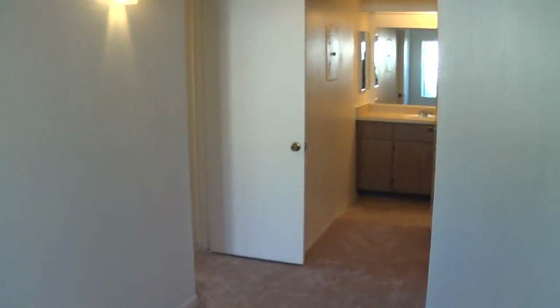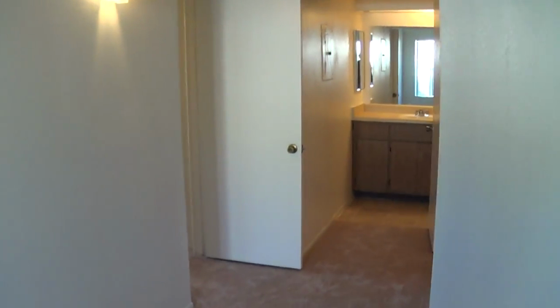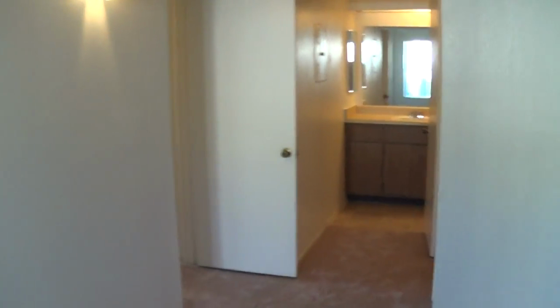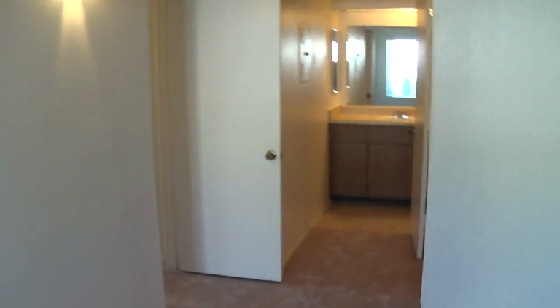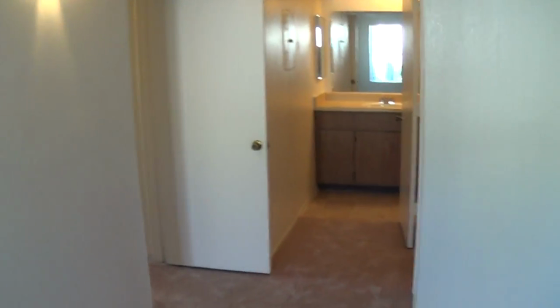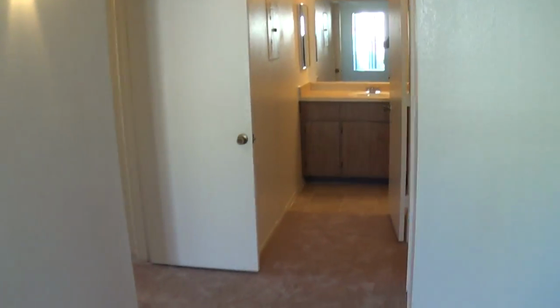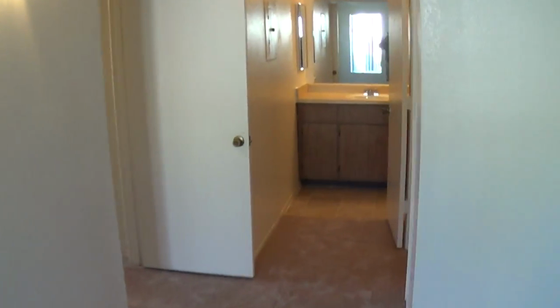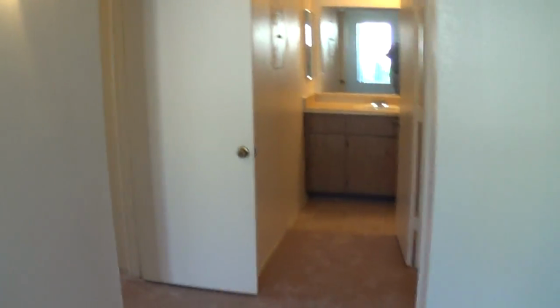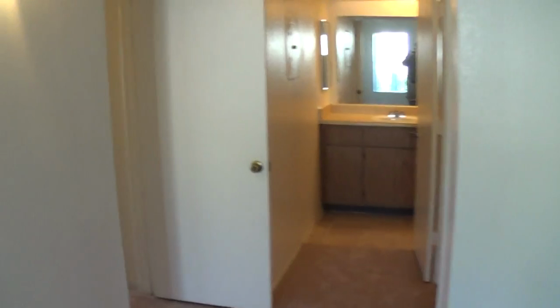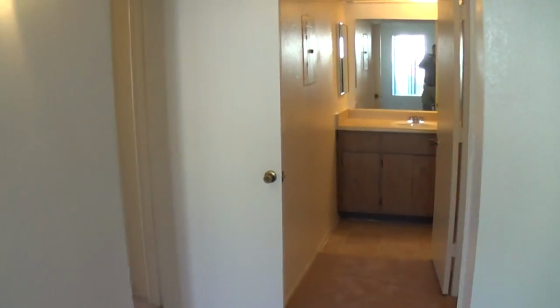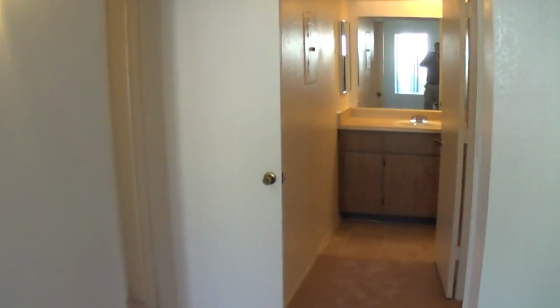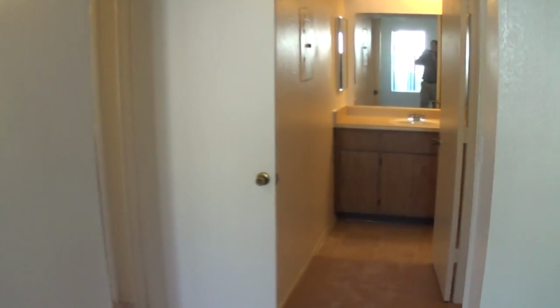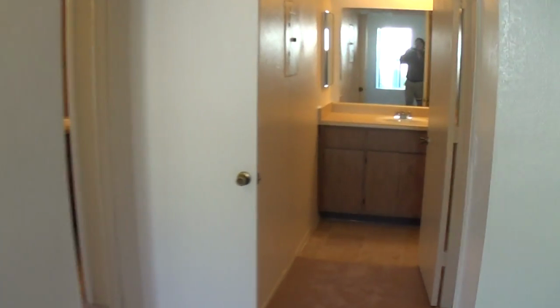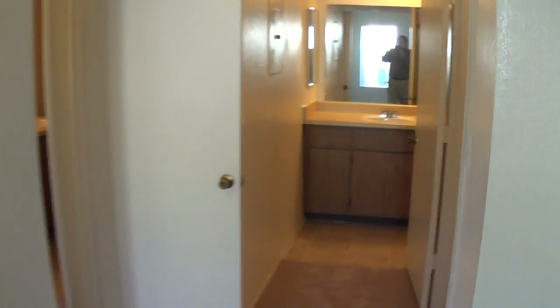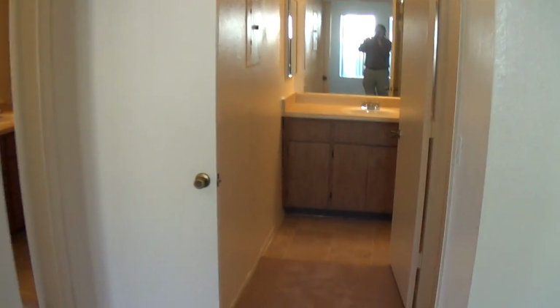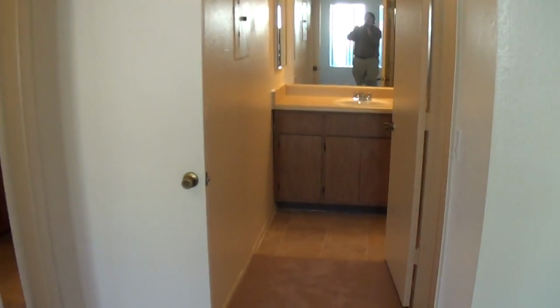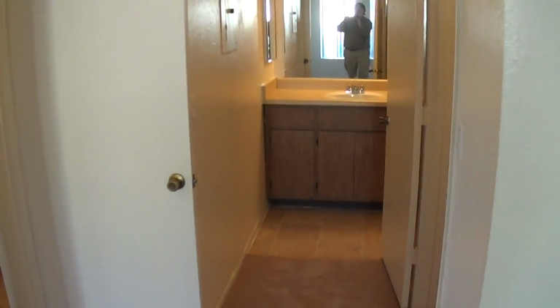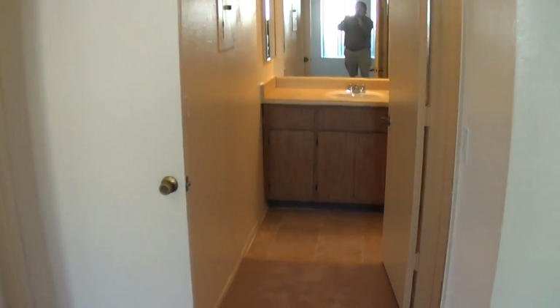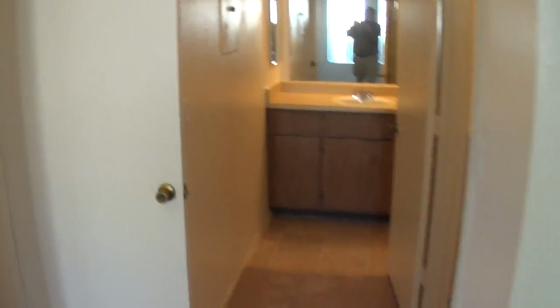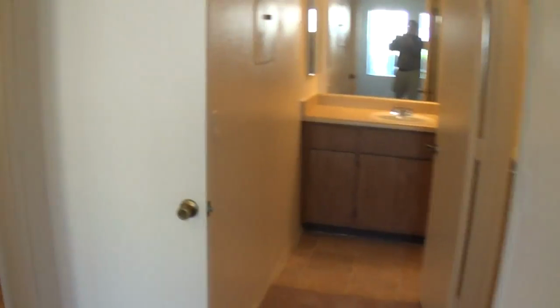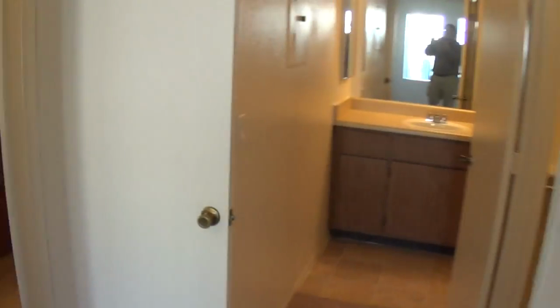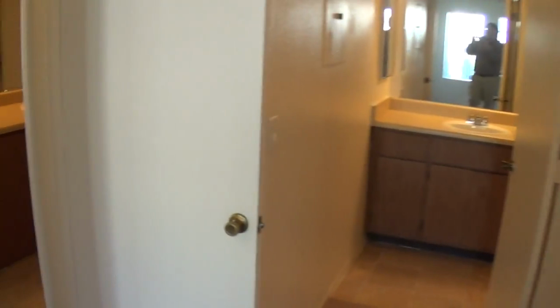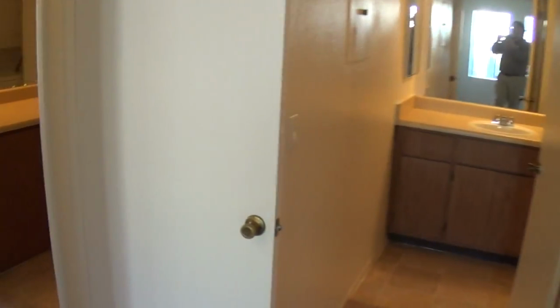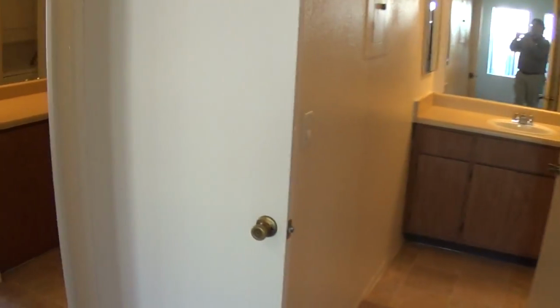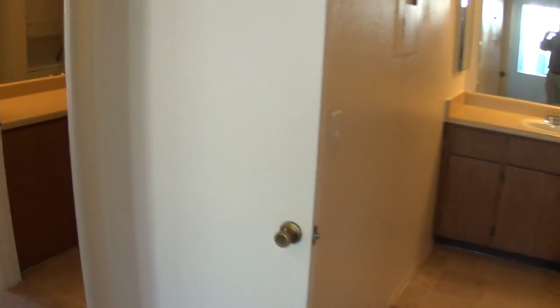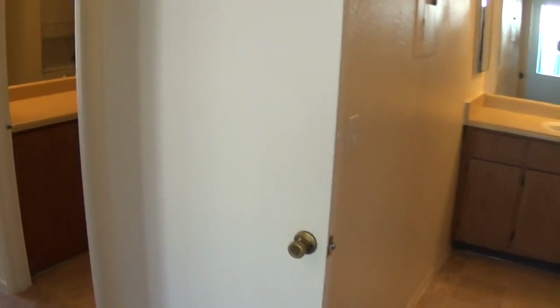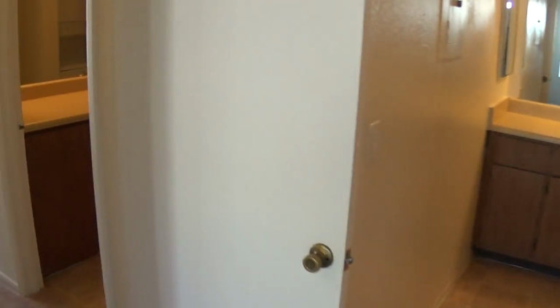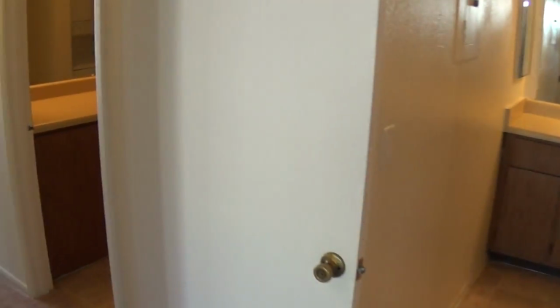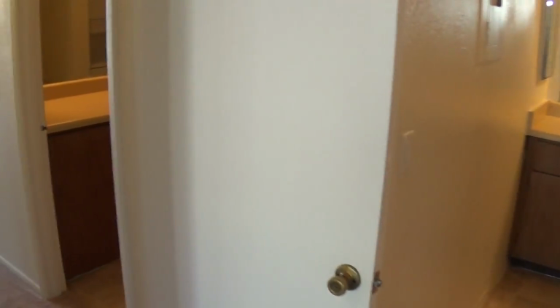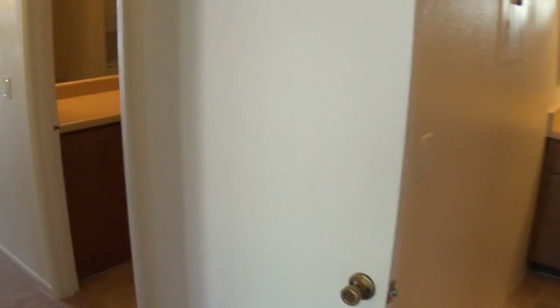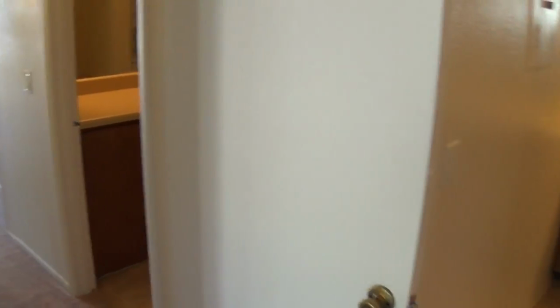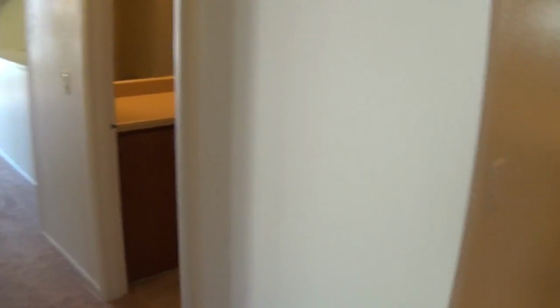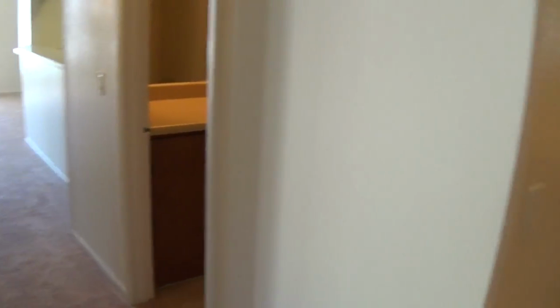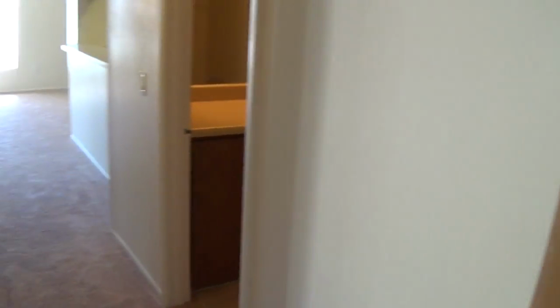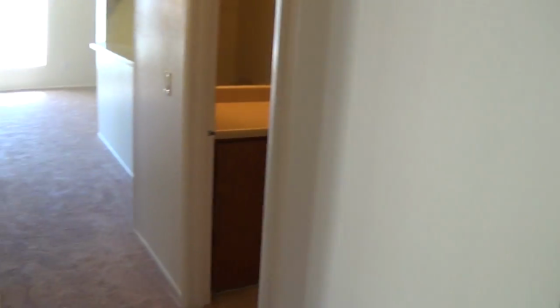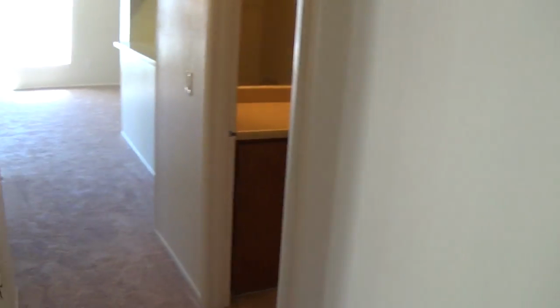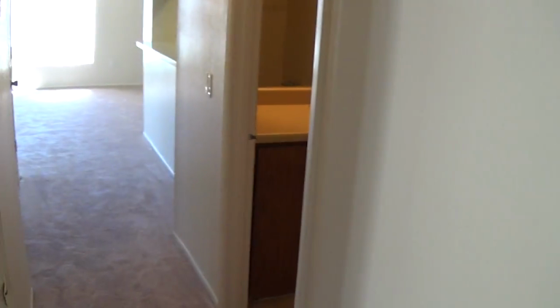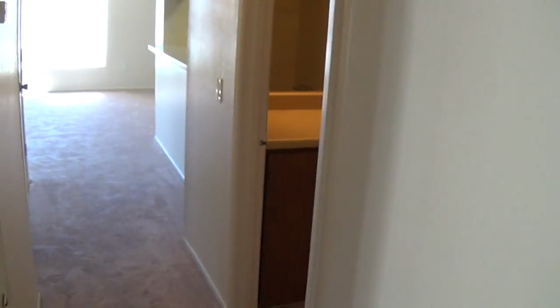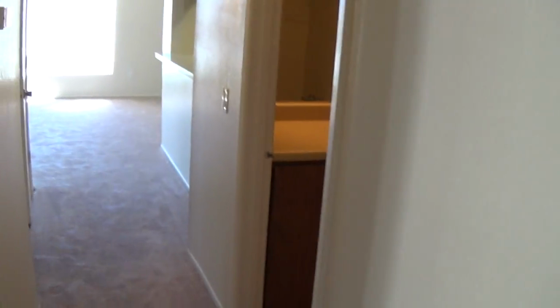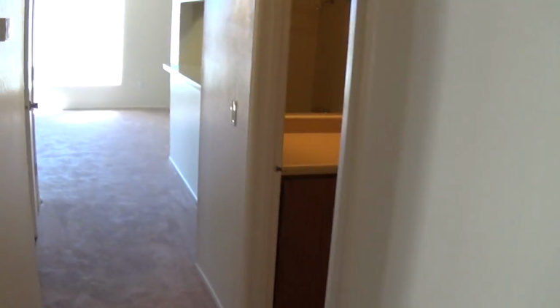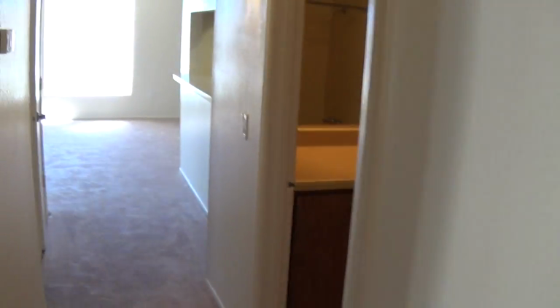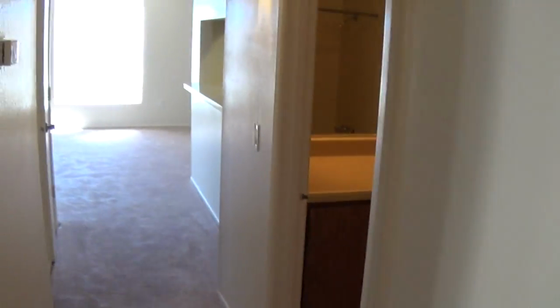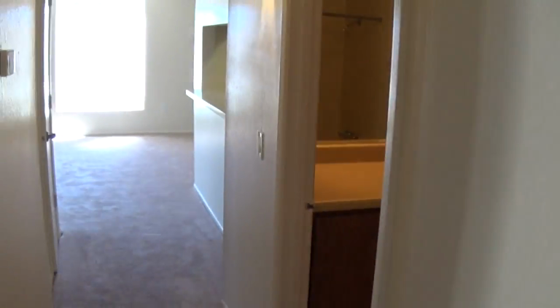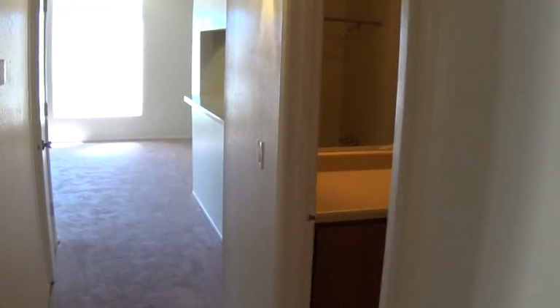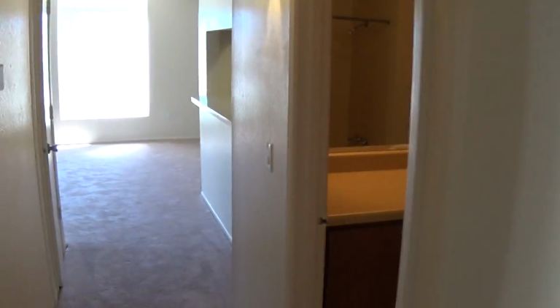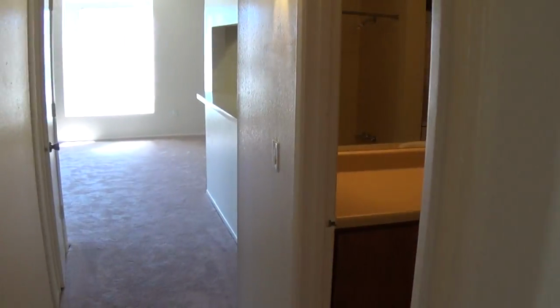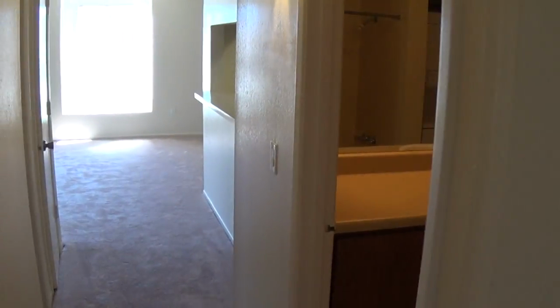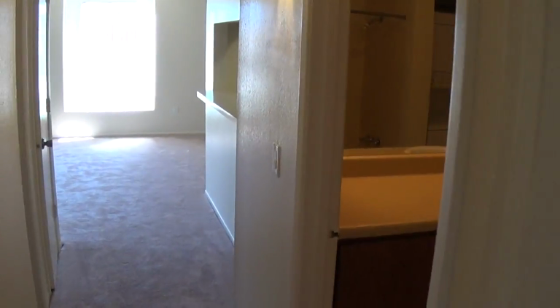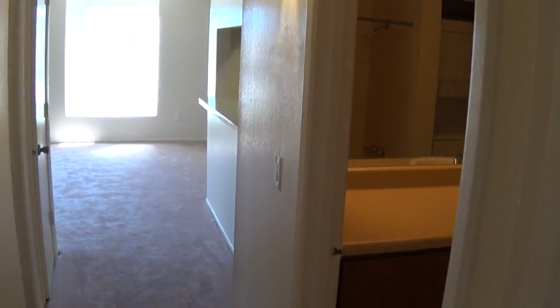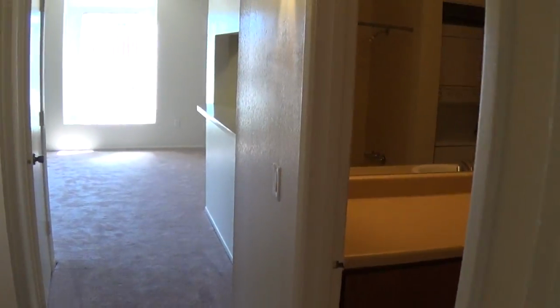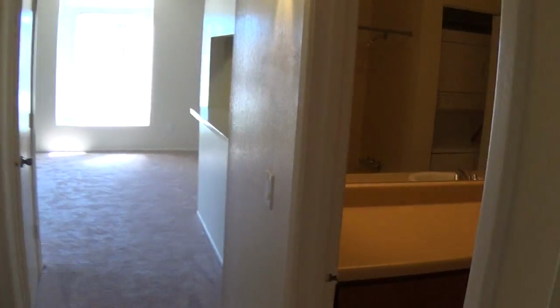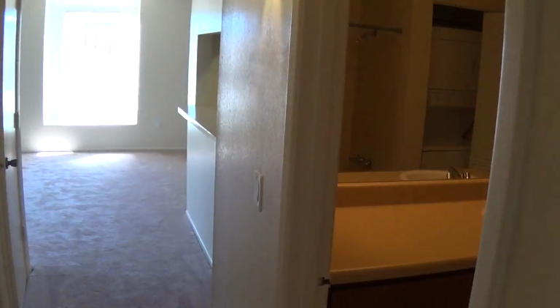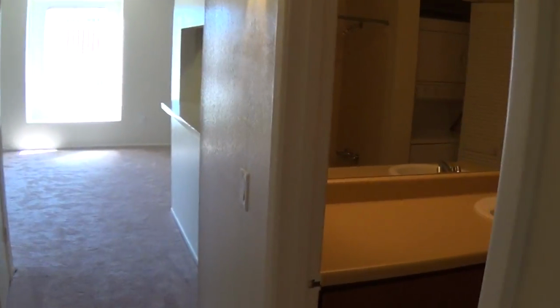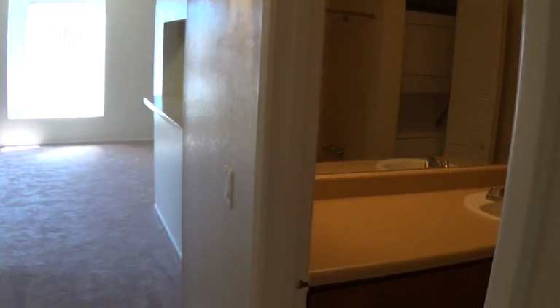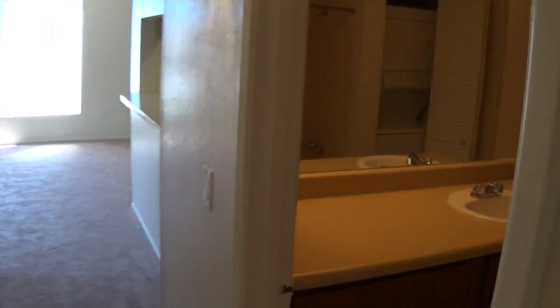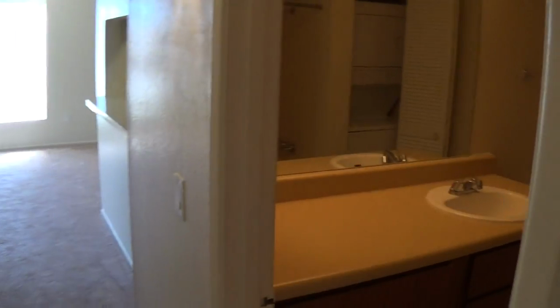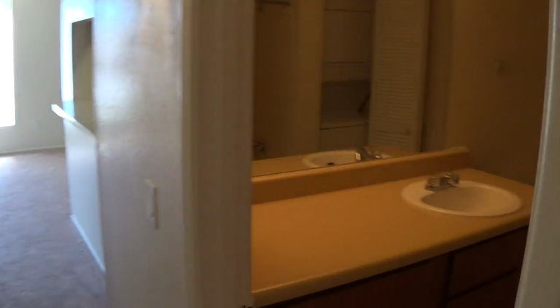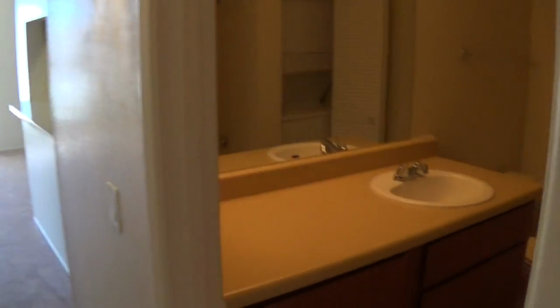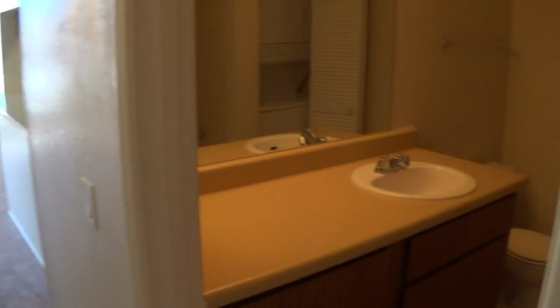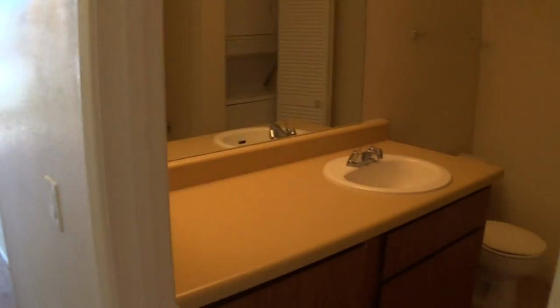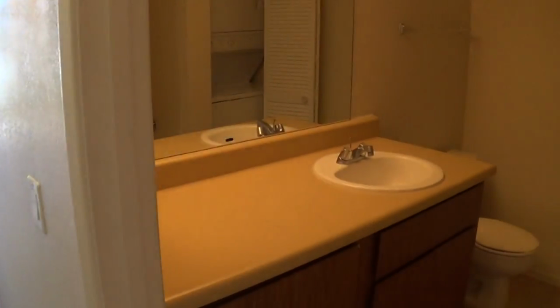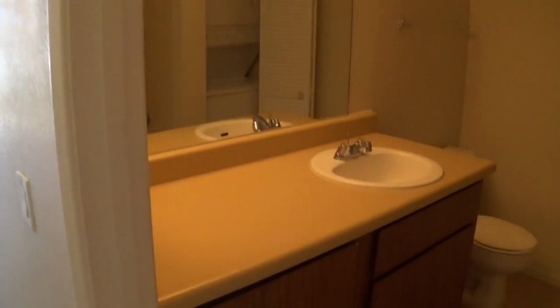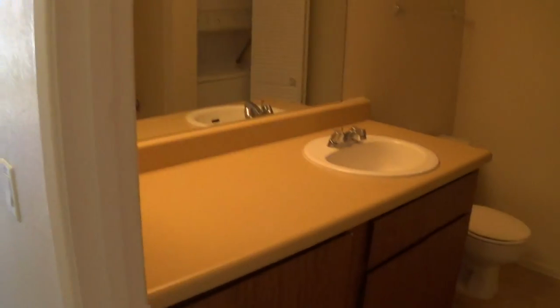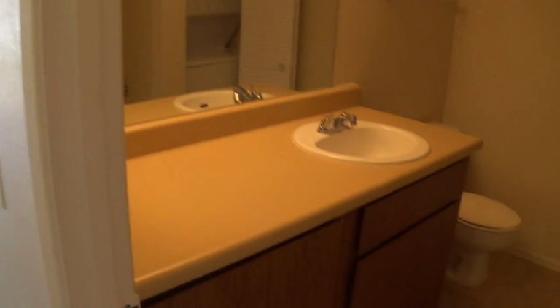We have a separate vanity in our bathrooms. Come down the hall here. This is our hall bathroom.